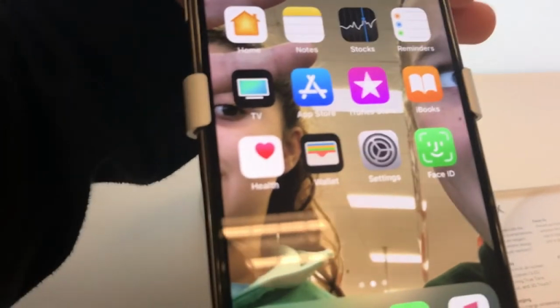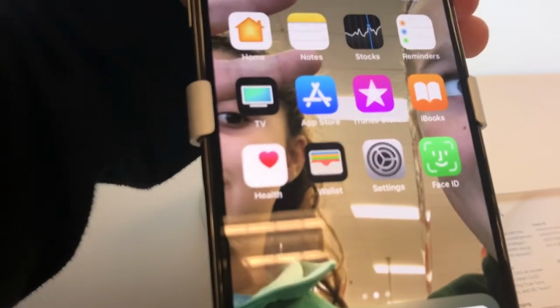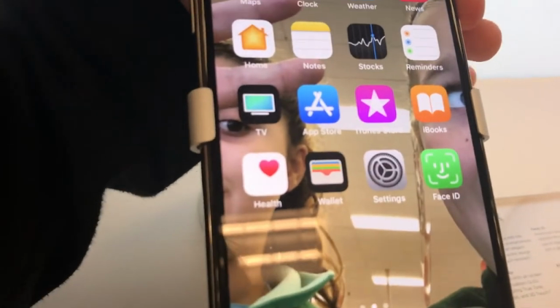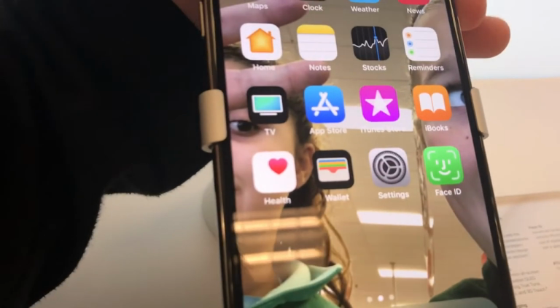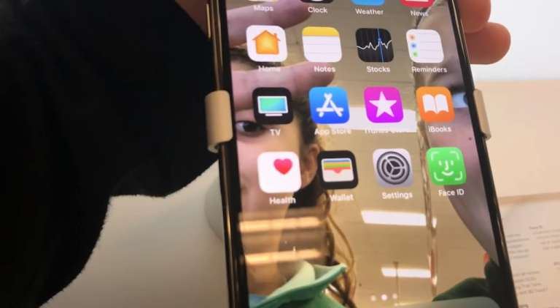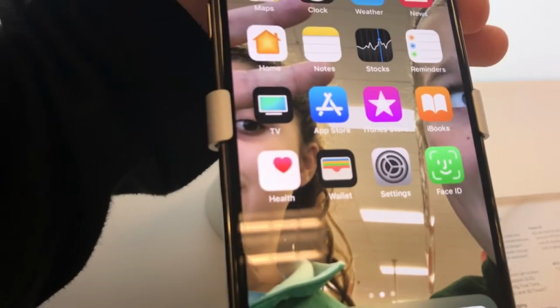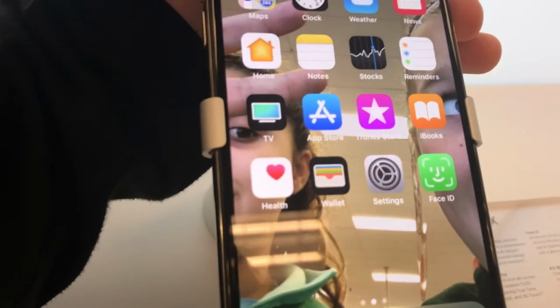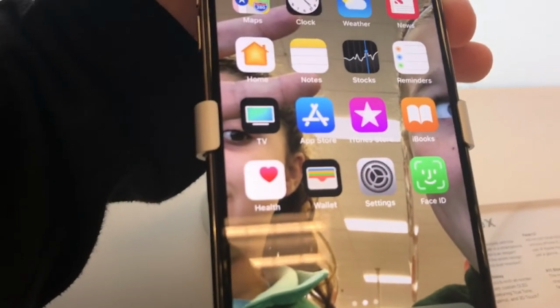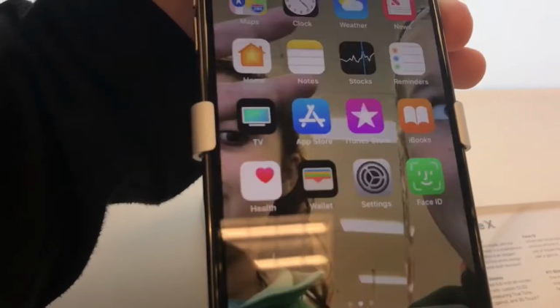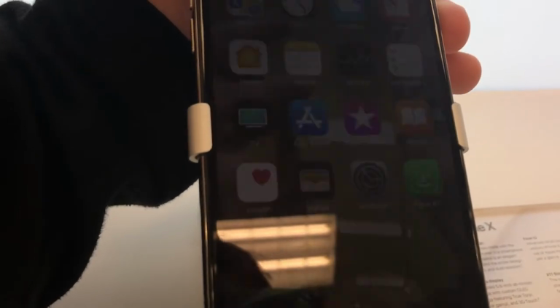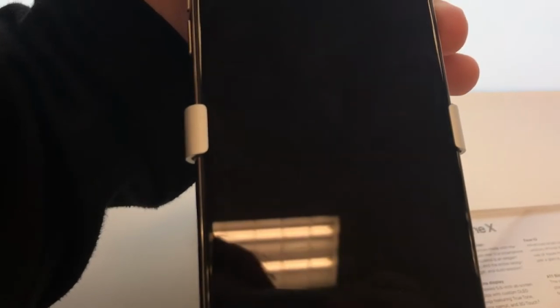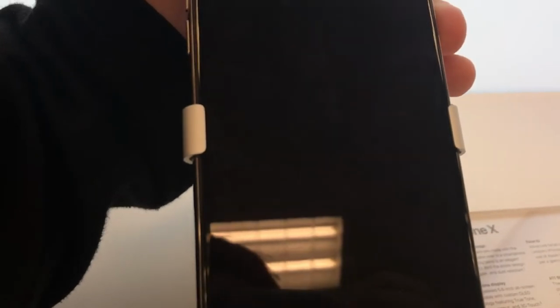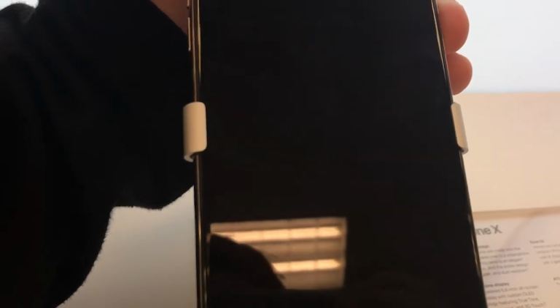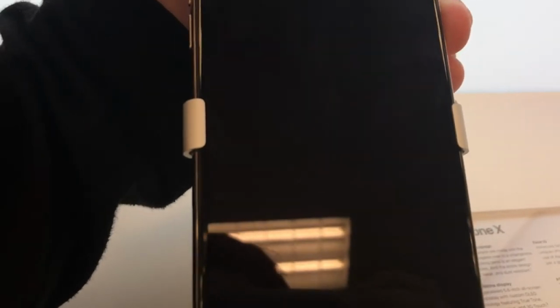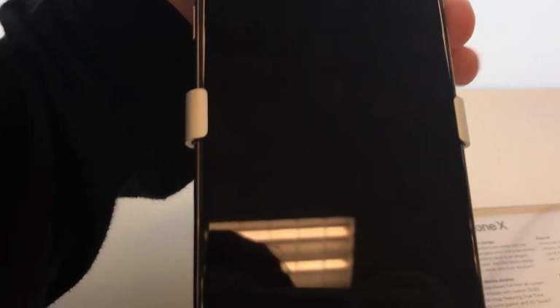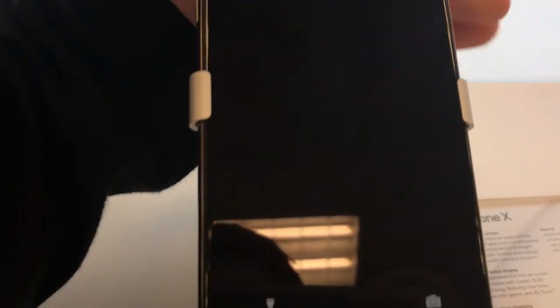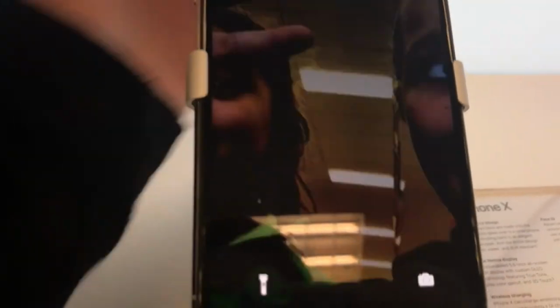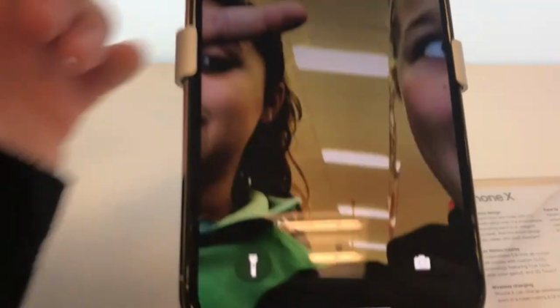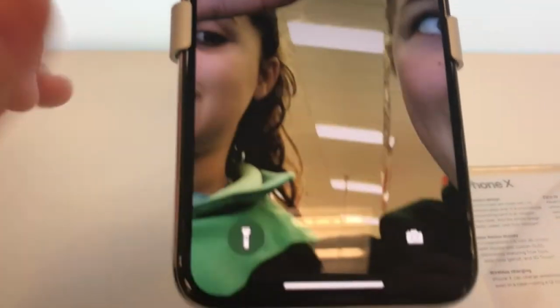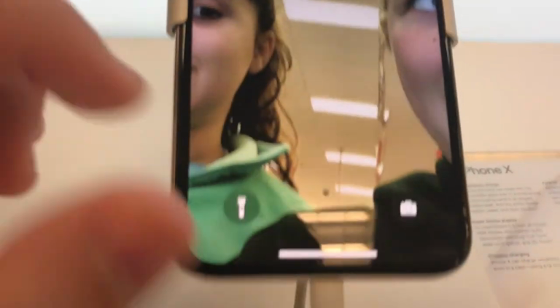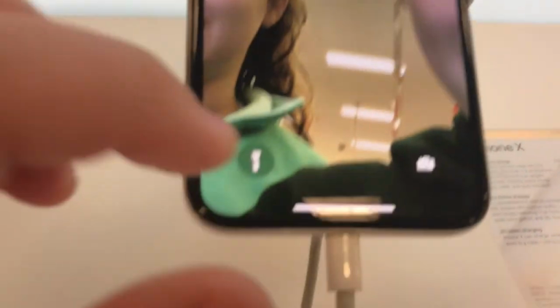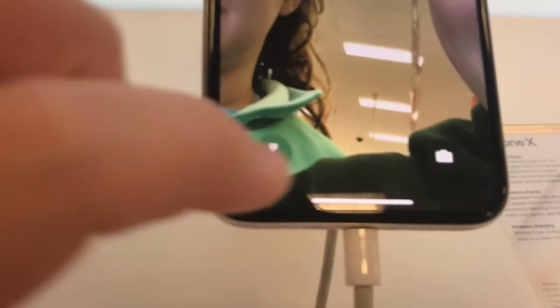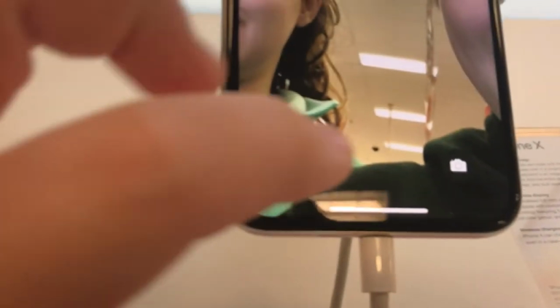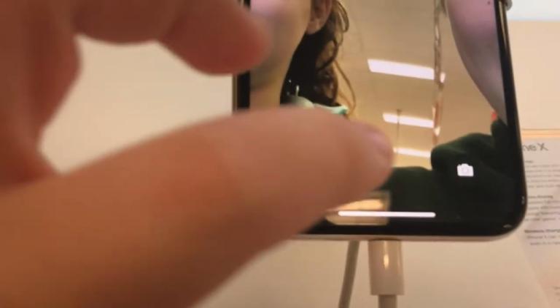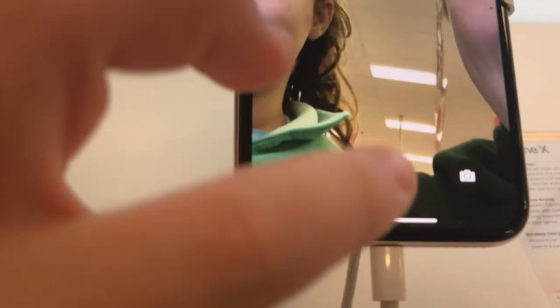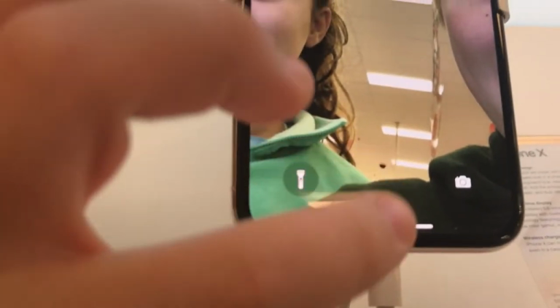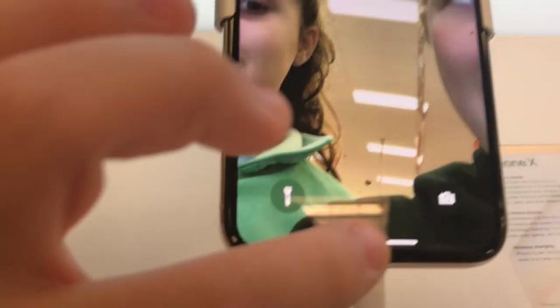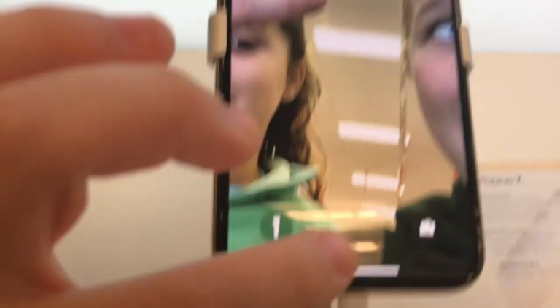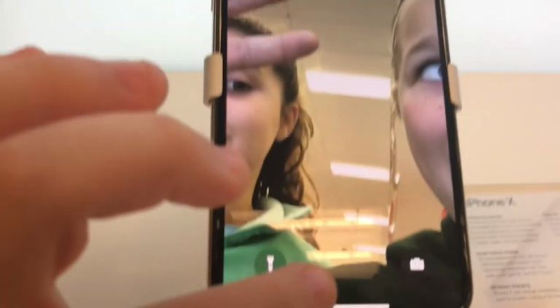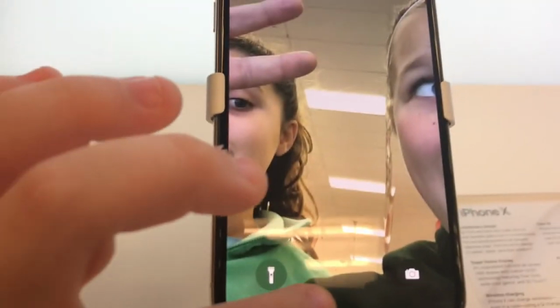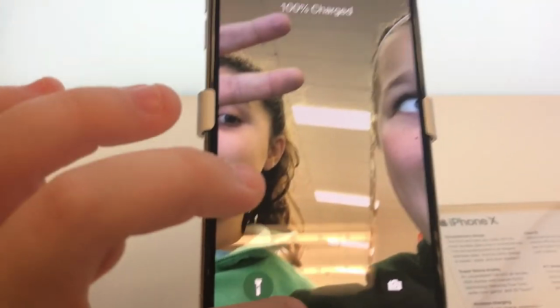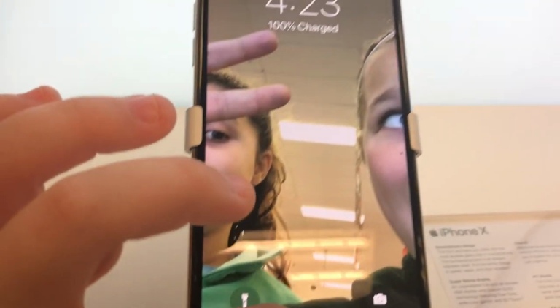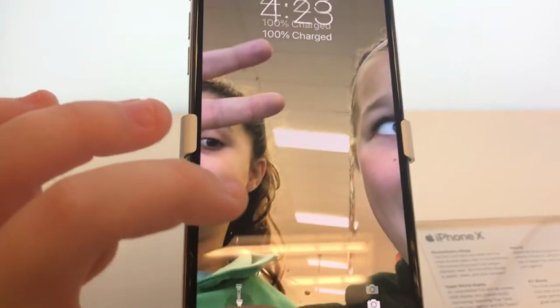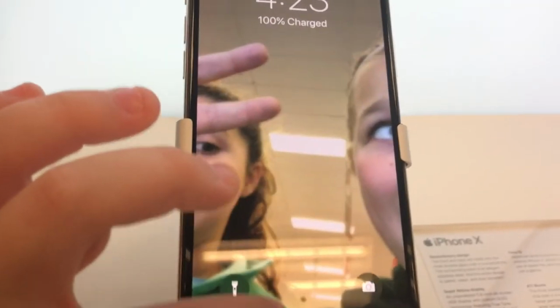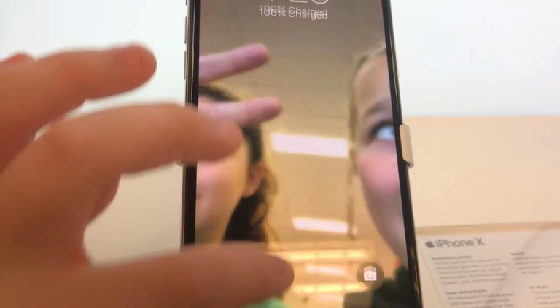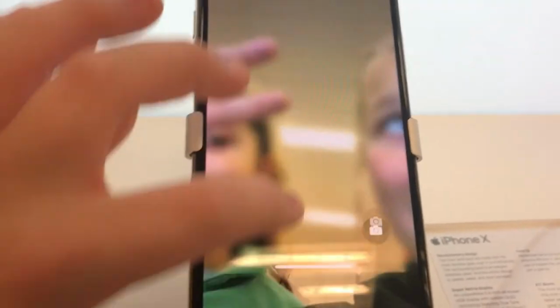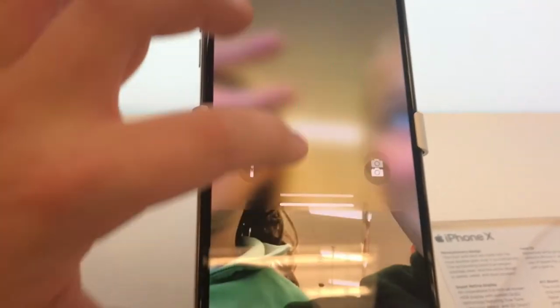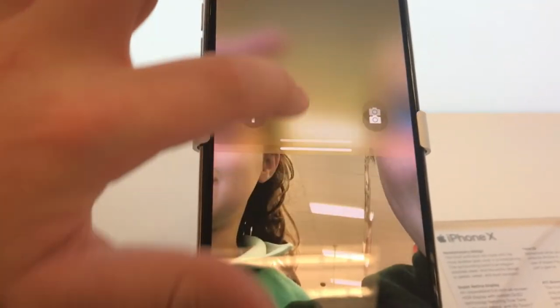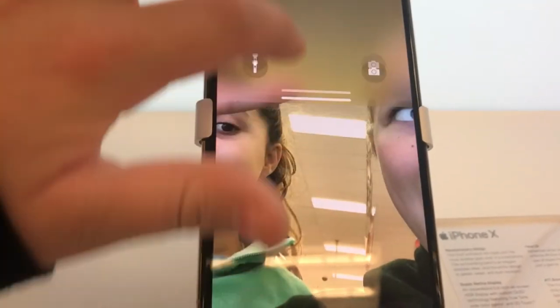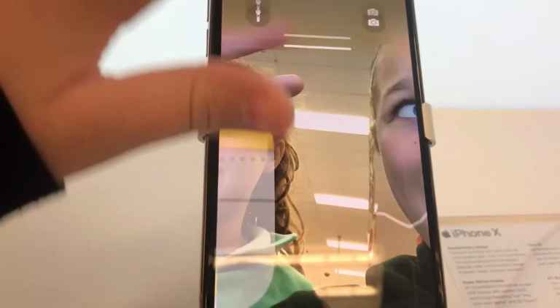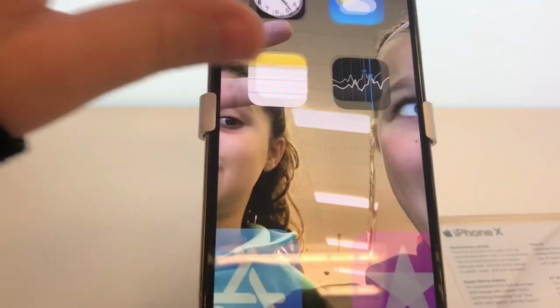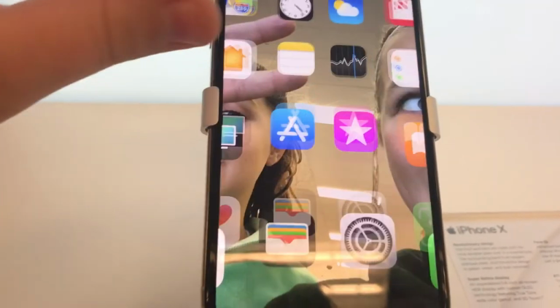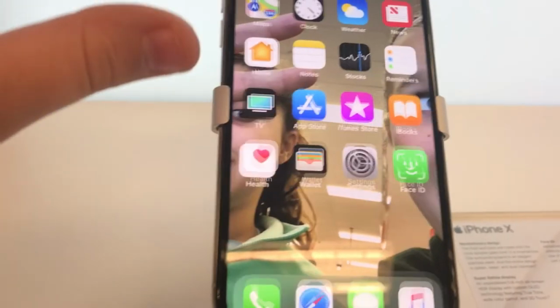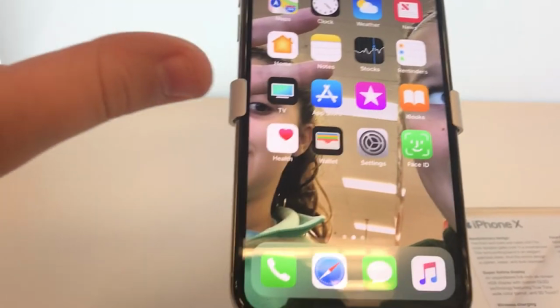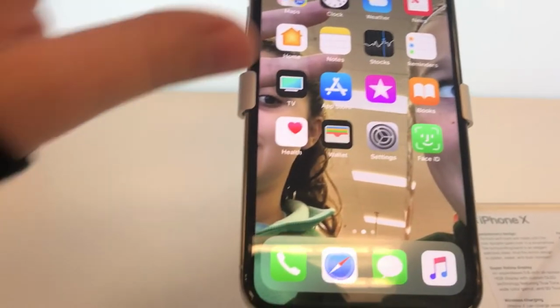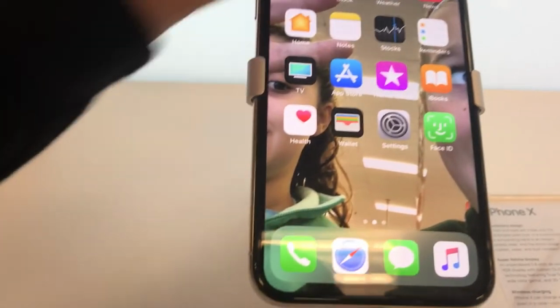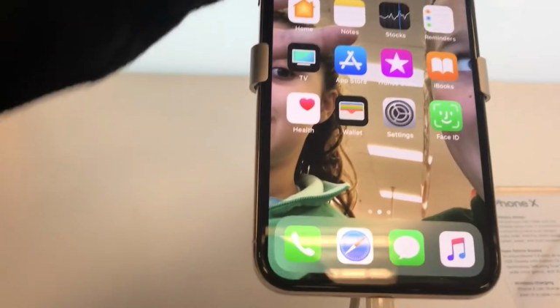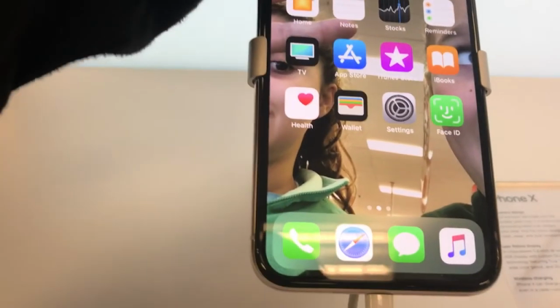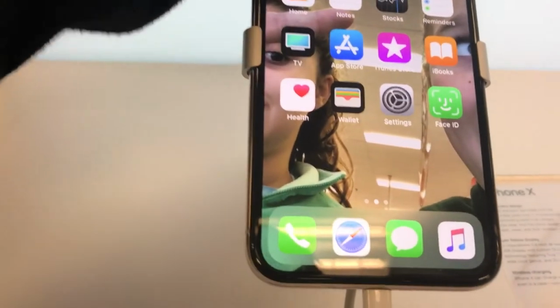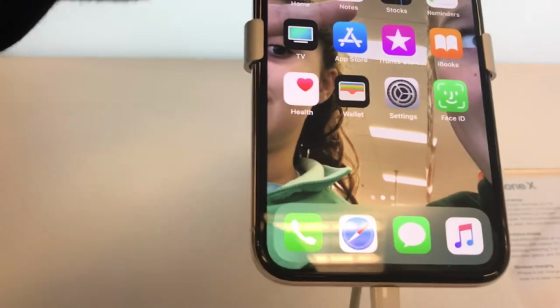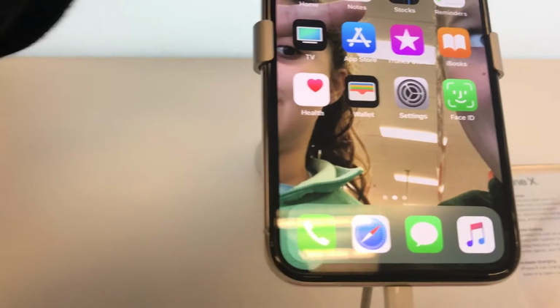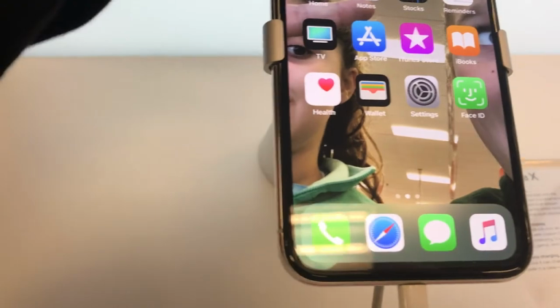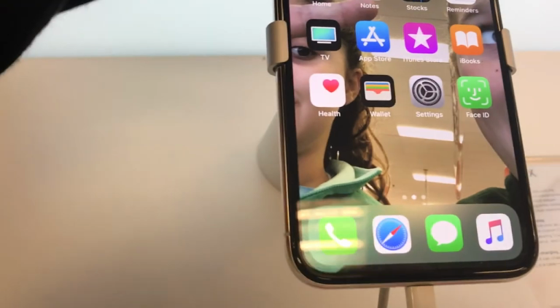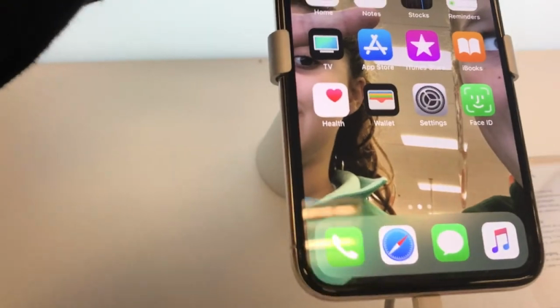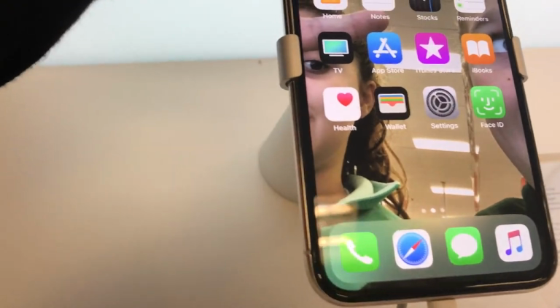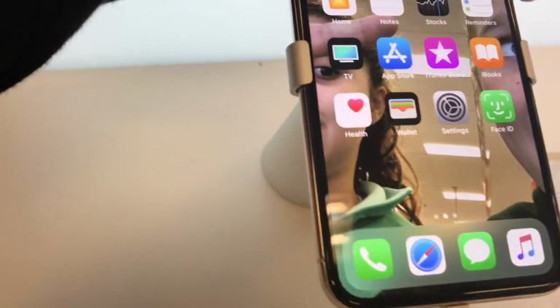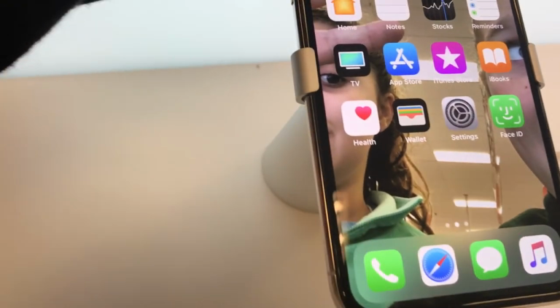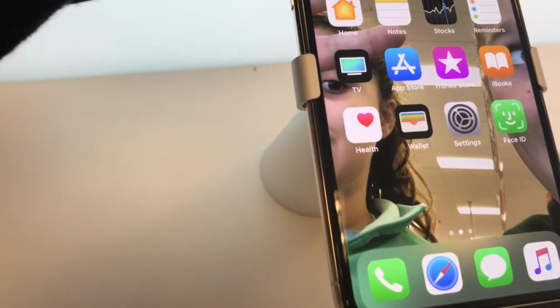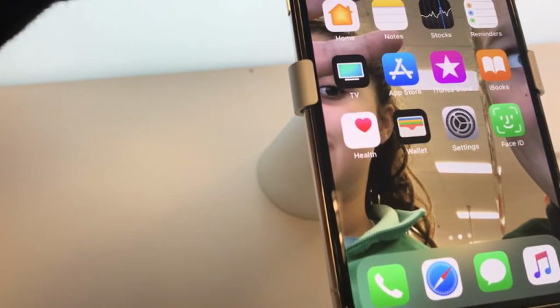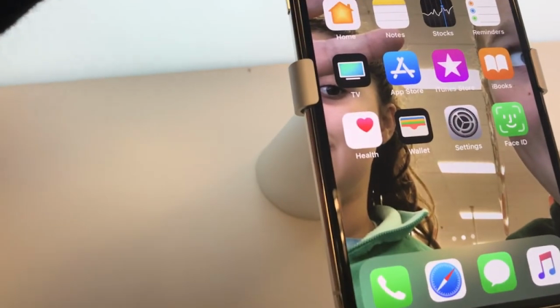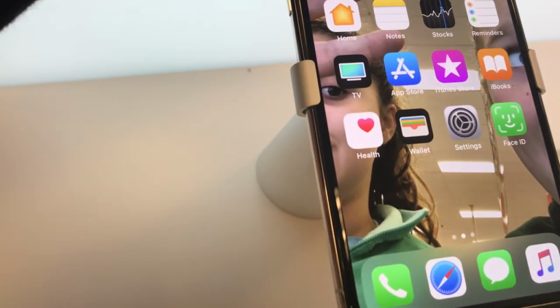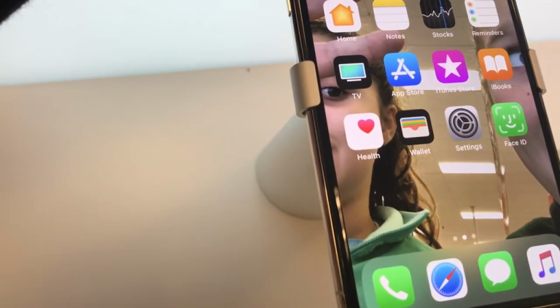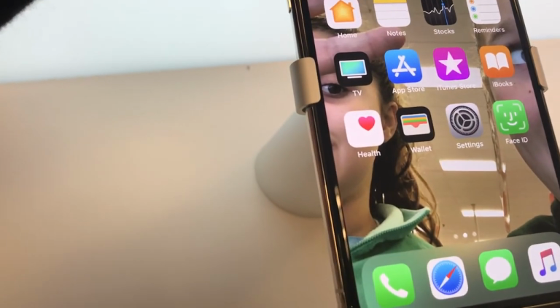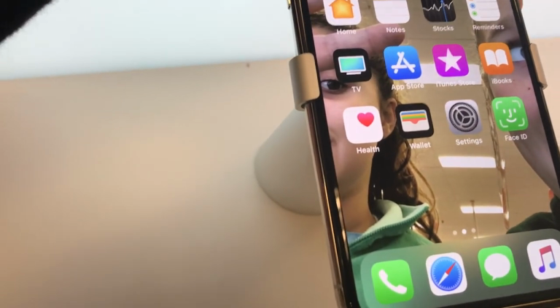First when you turn it on, it usually has the Face ID. You just scan your face and it turns on. But yeah, that's iPhone X.